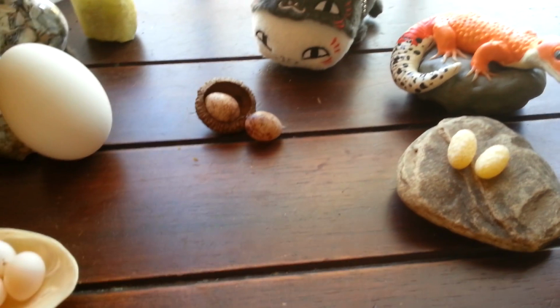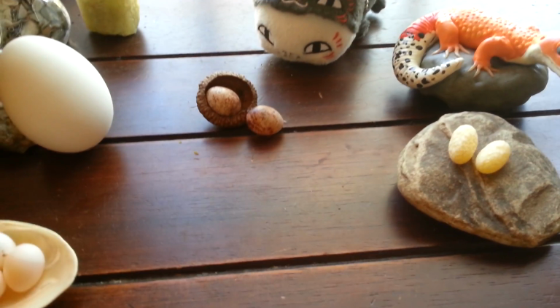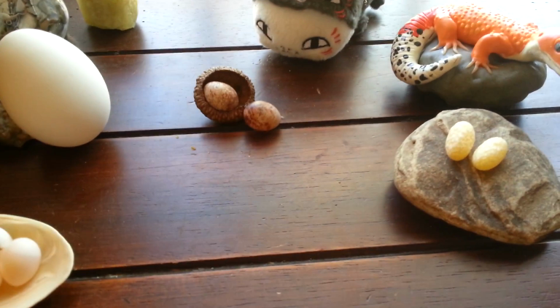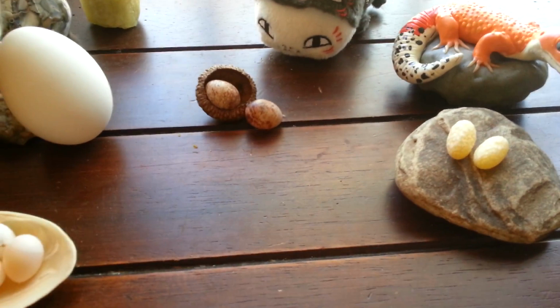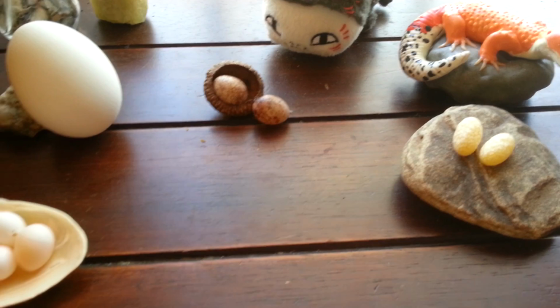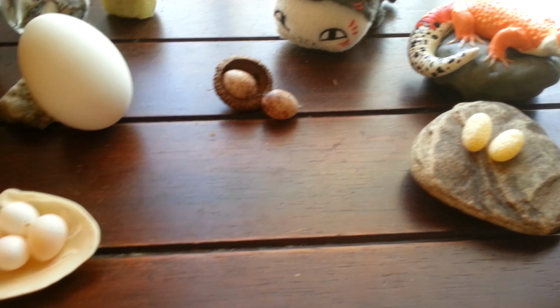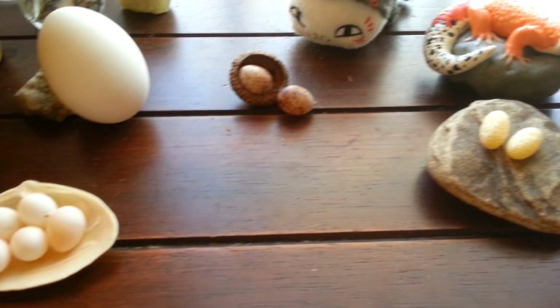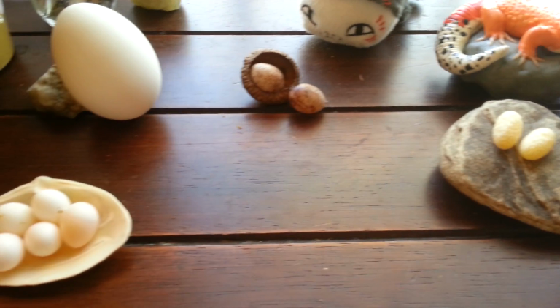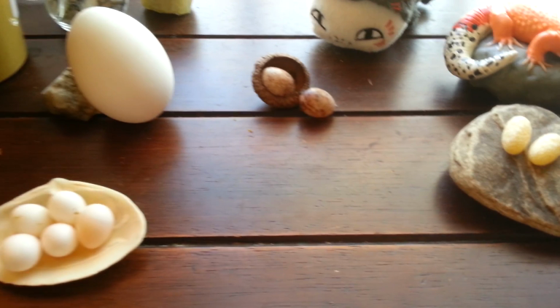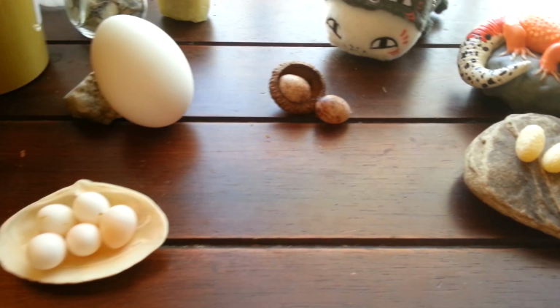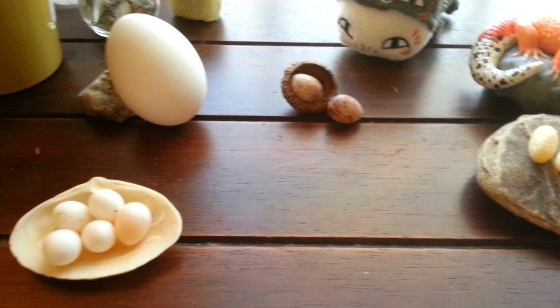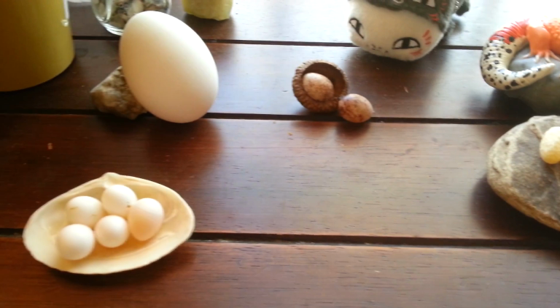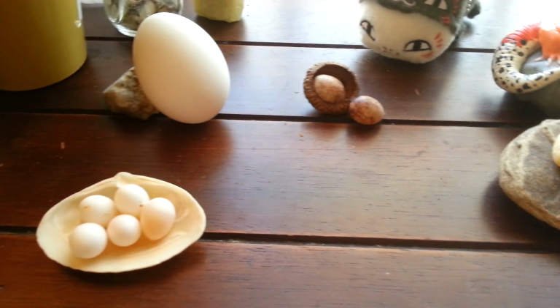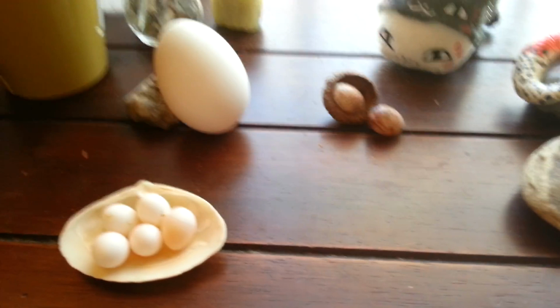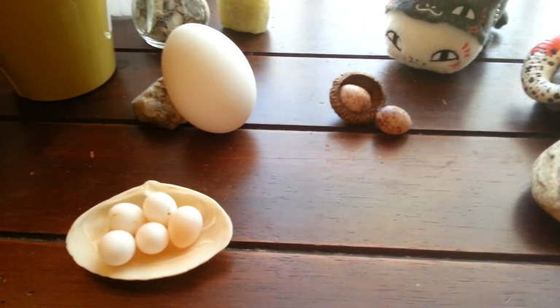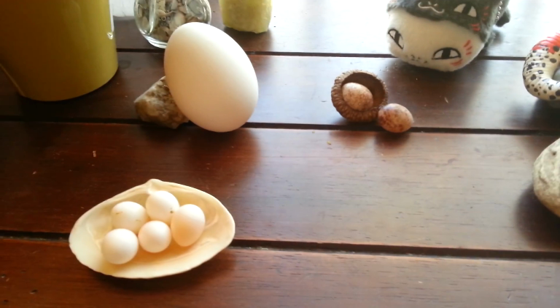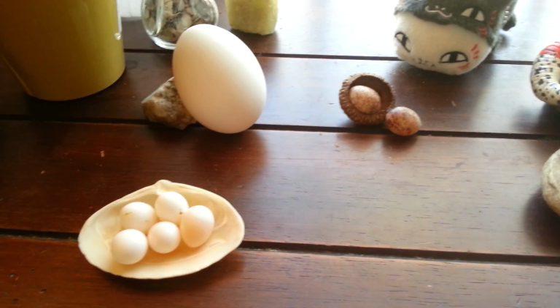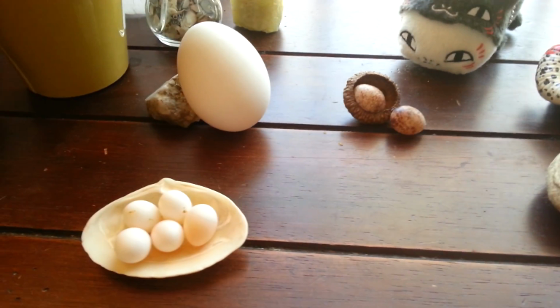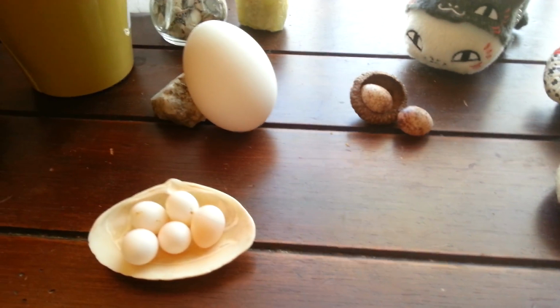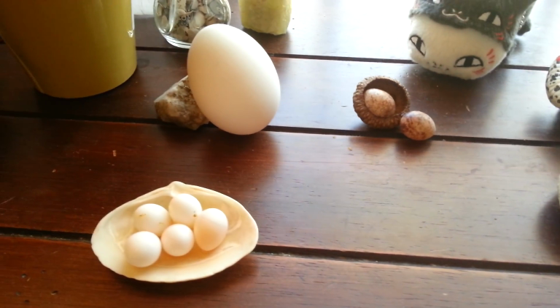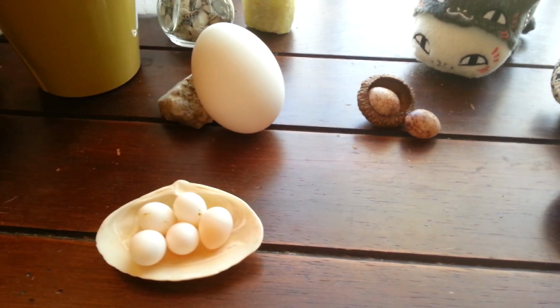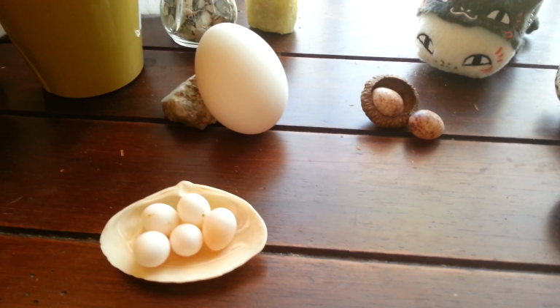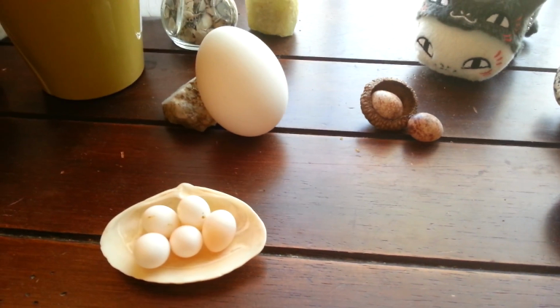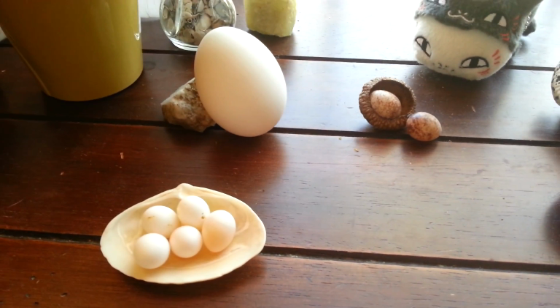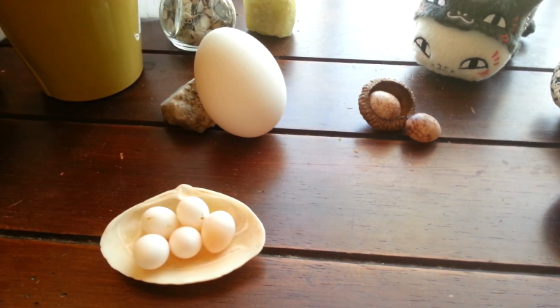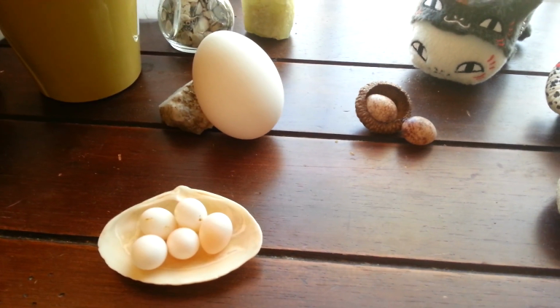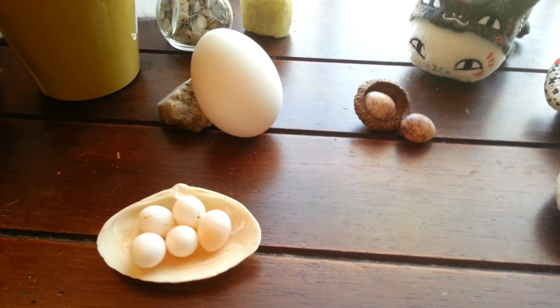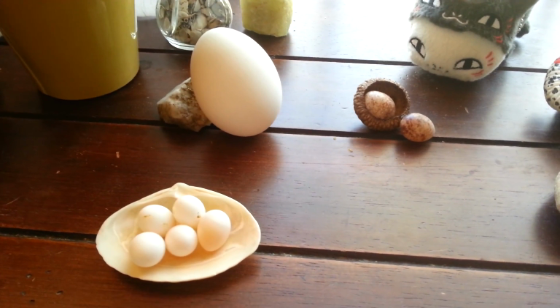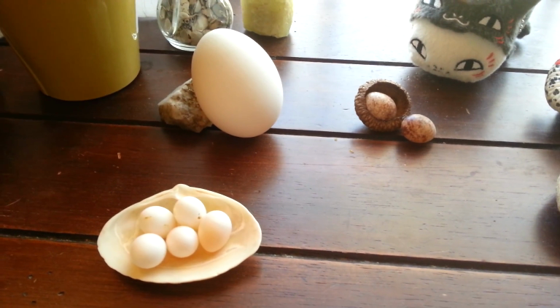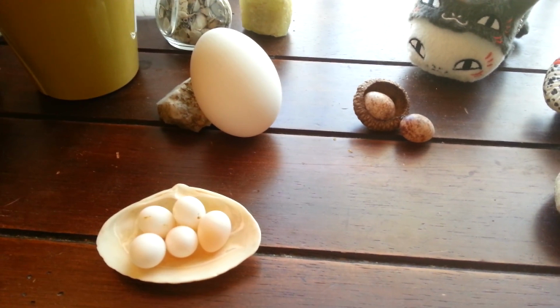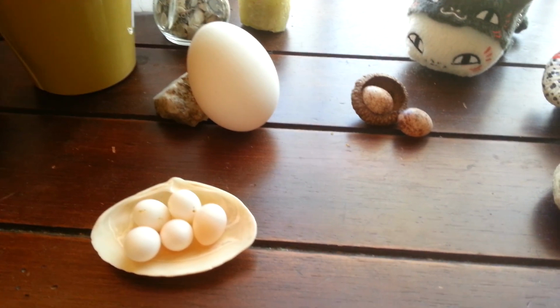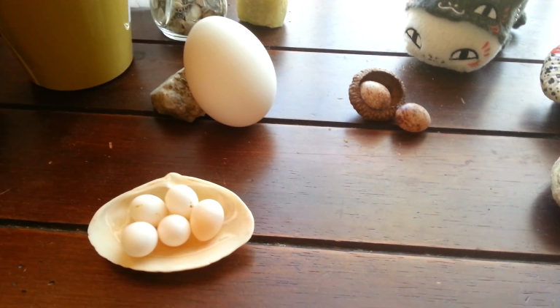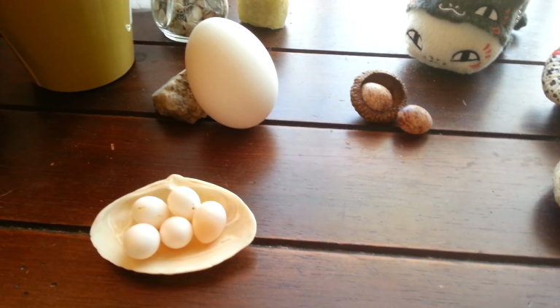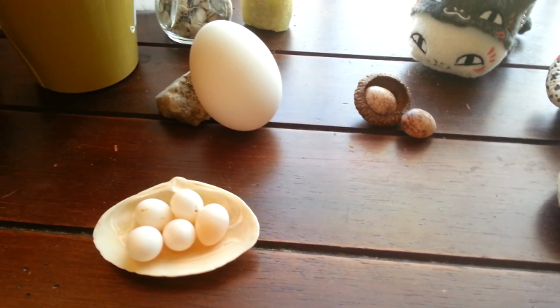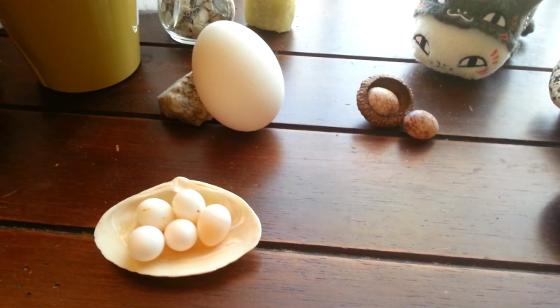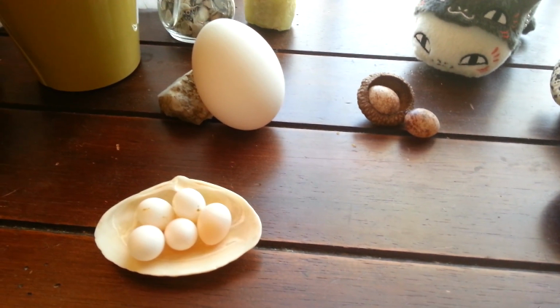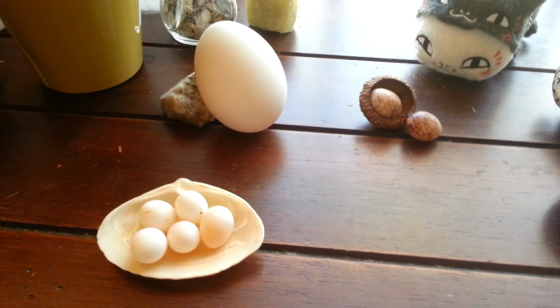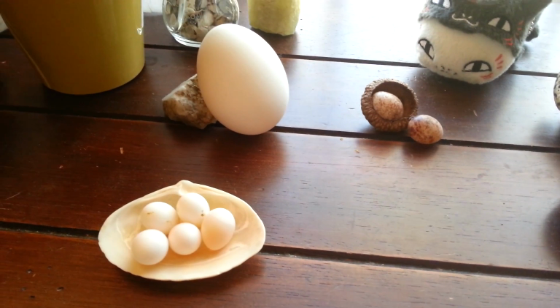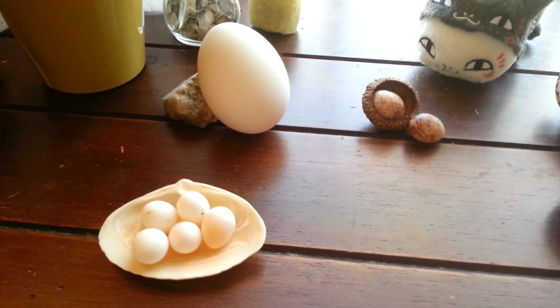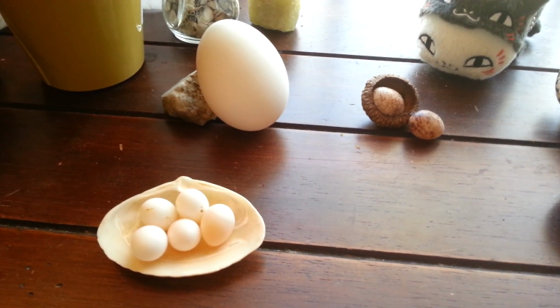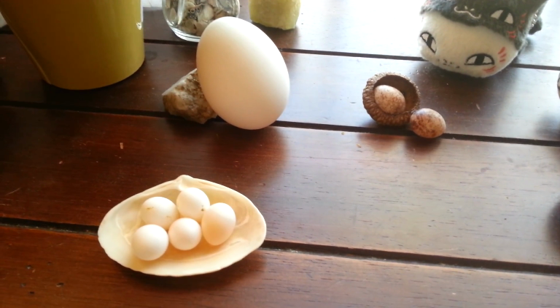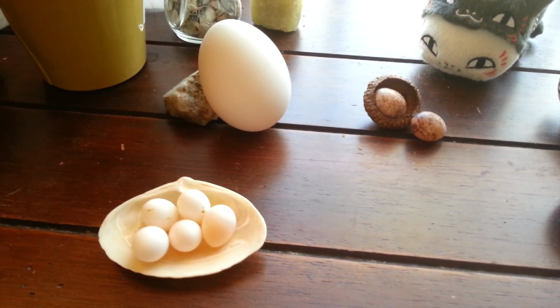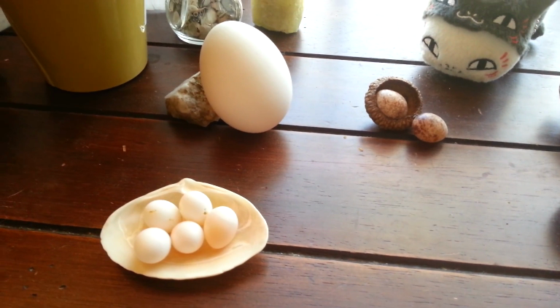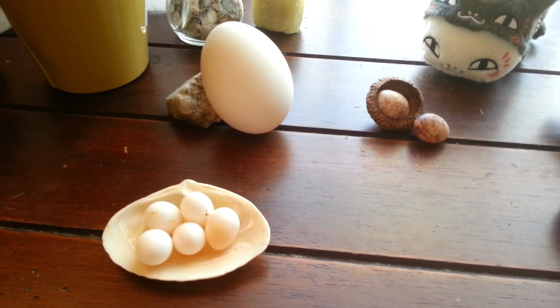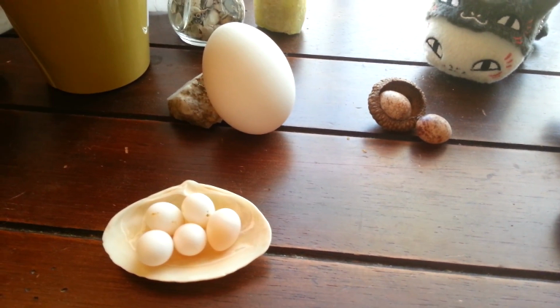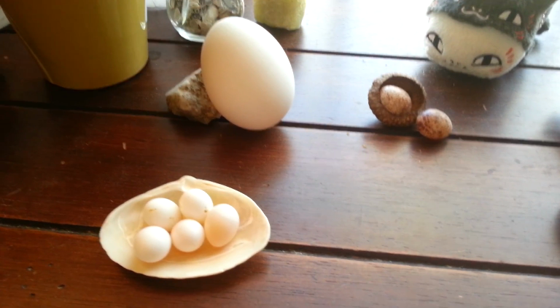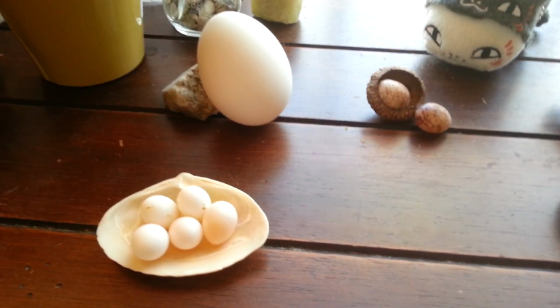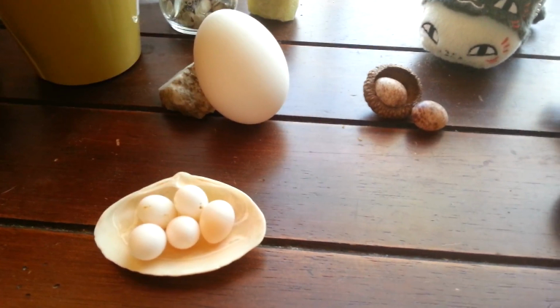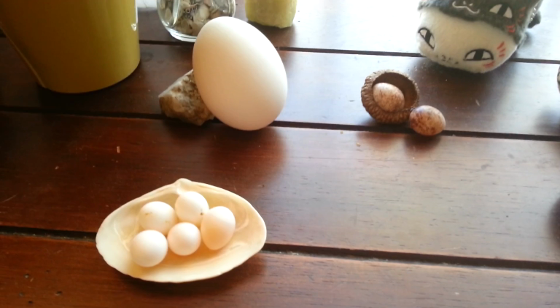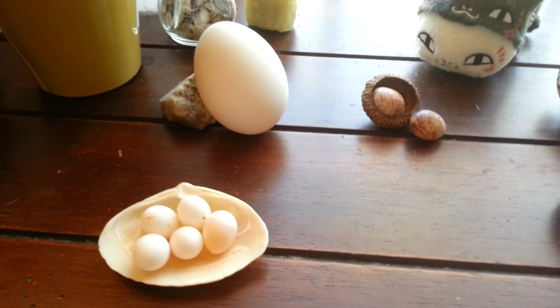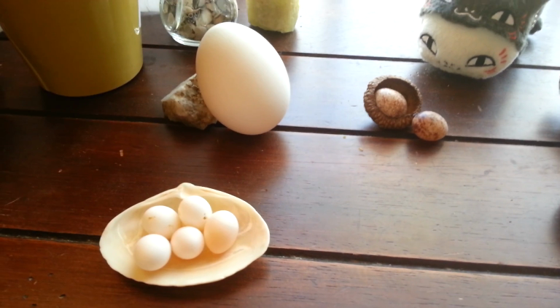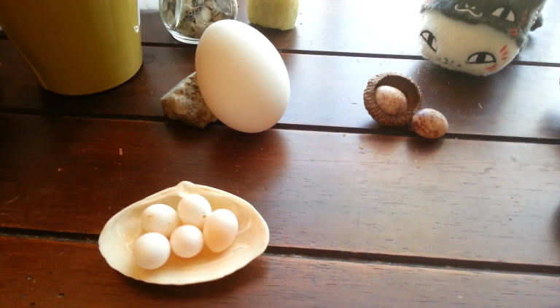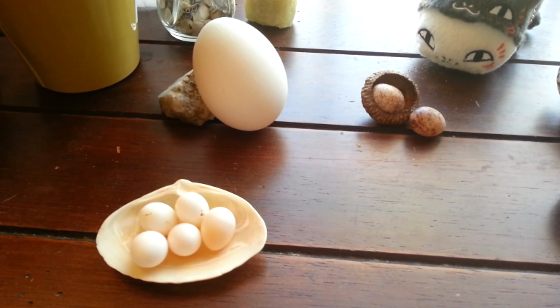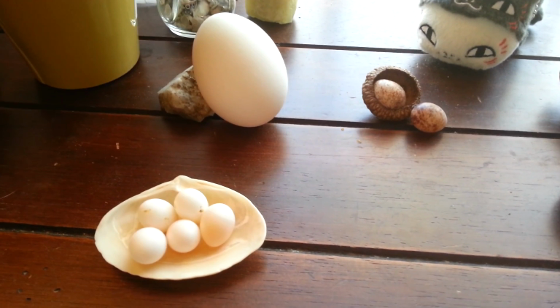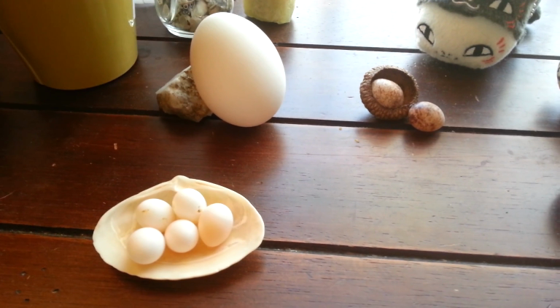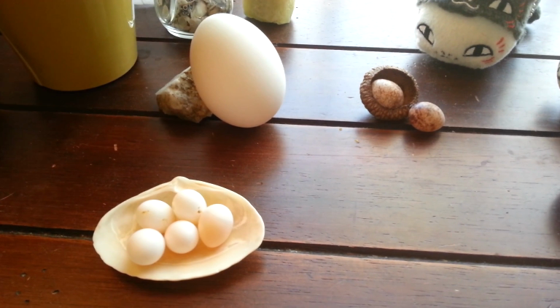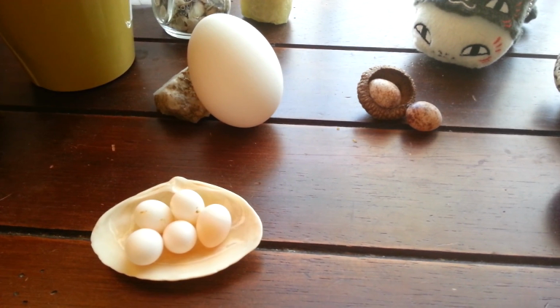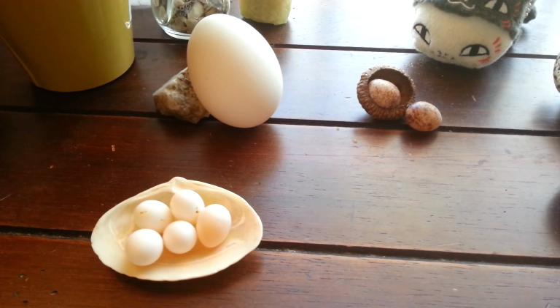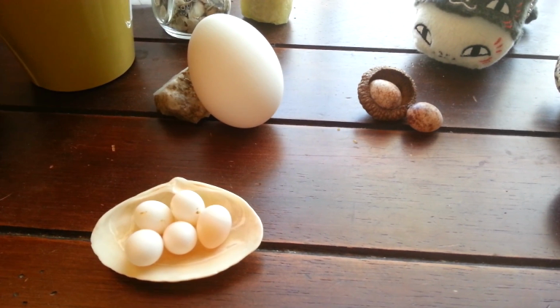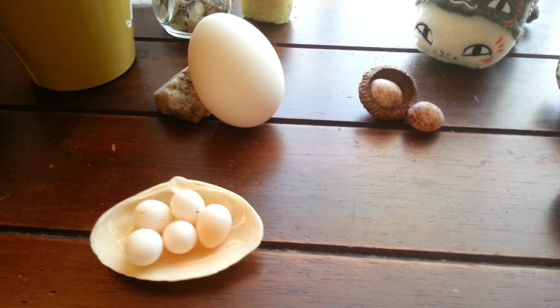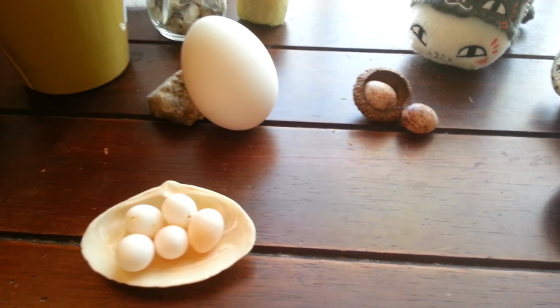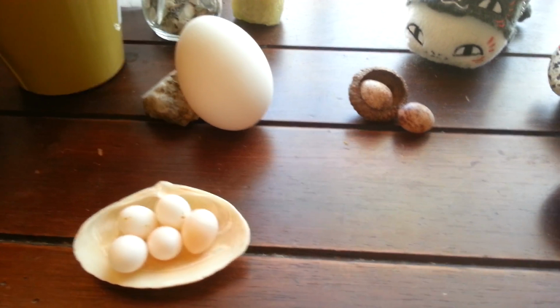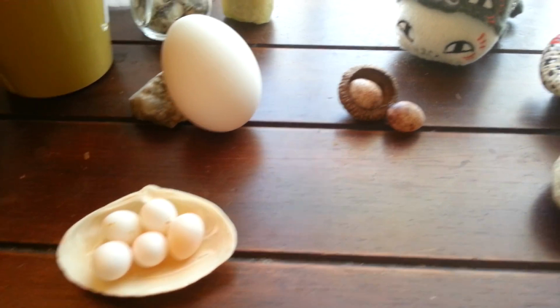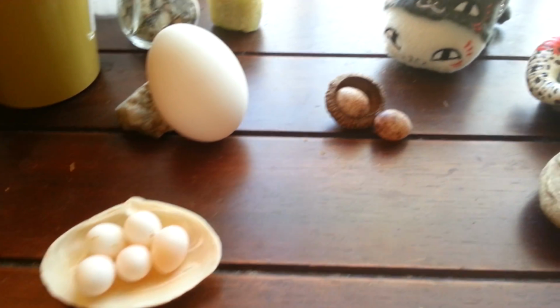The platypus, which is a mammal, also lays eggs. I don't have any platypus eggs — that would be kind of amazing!